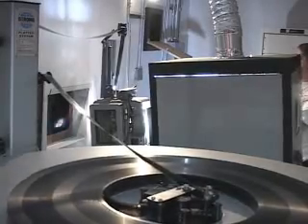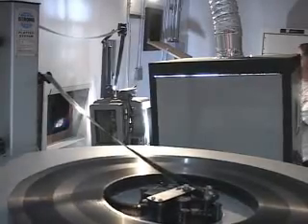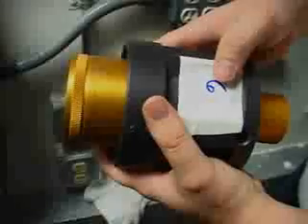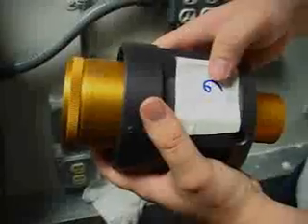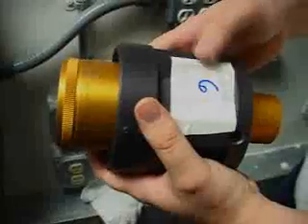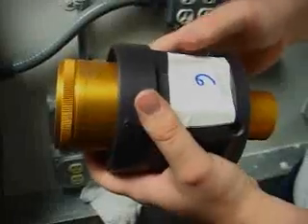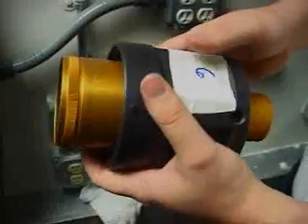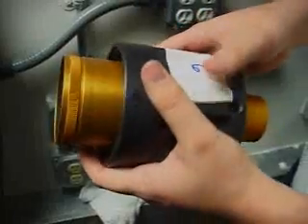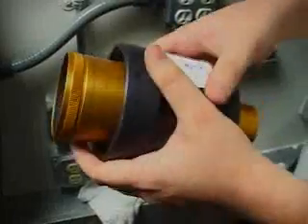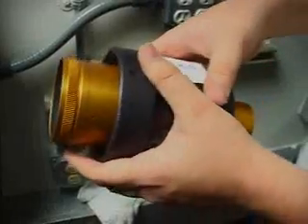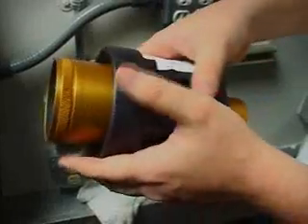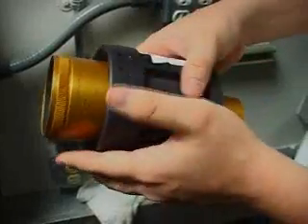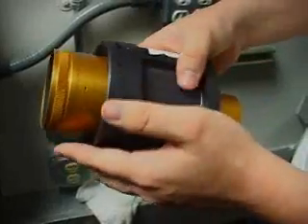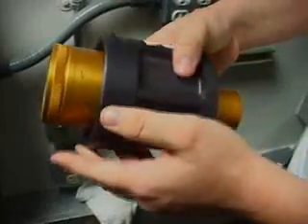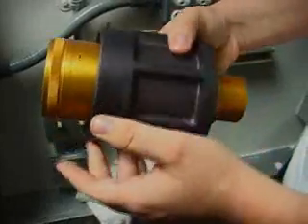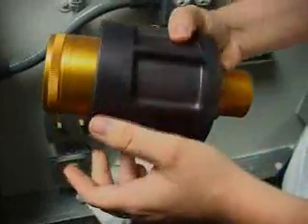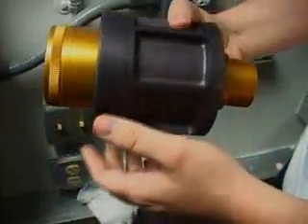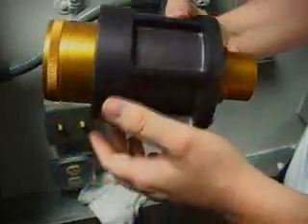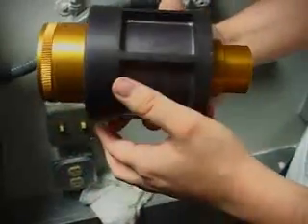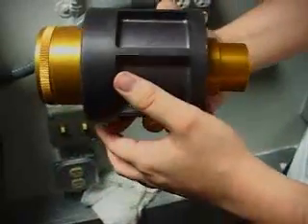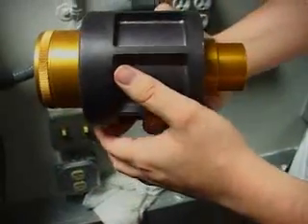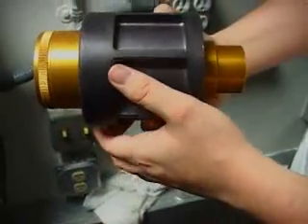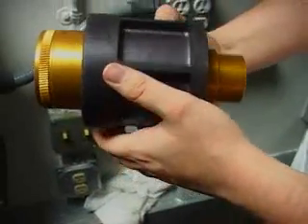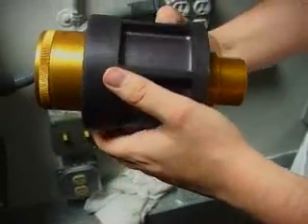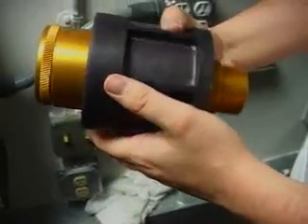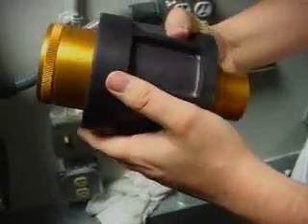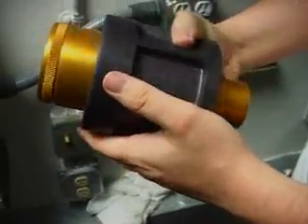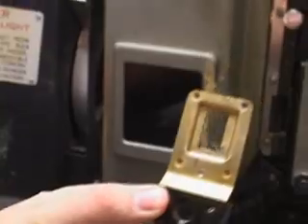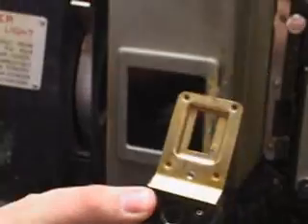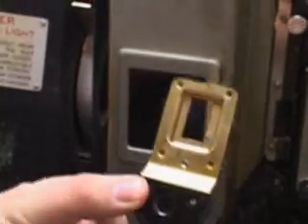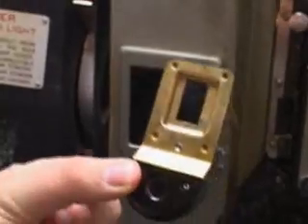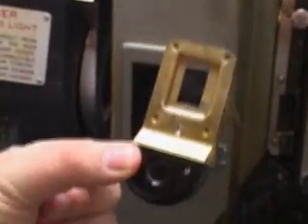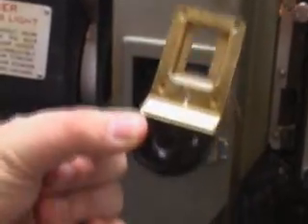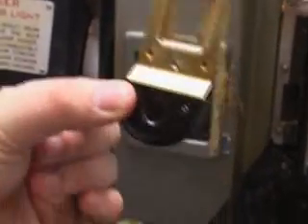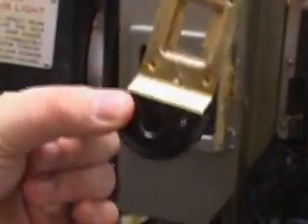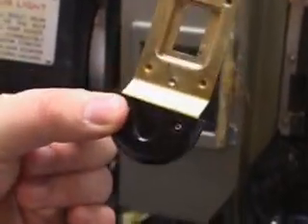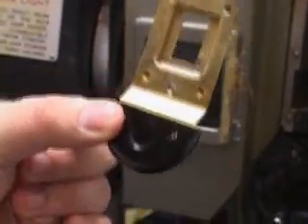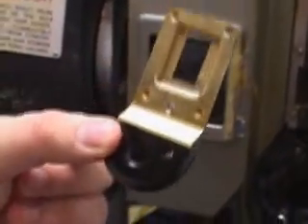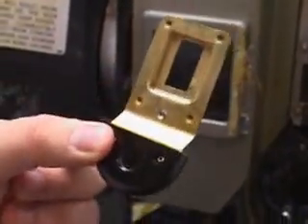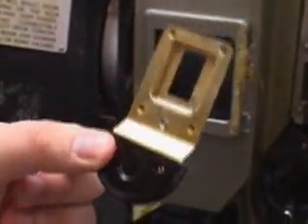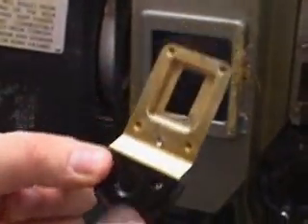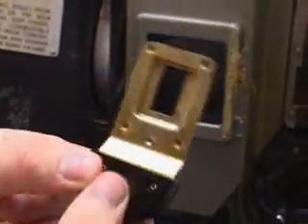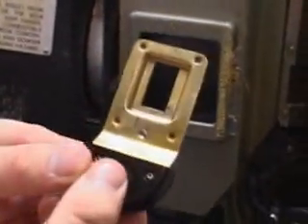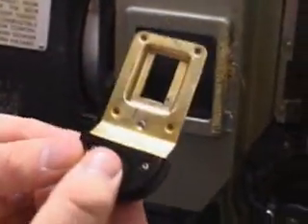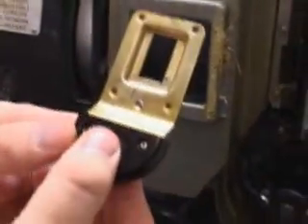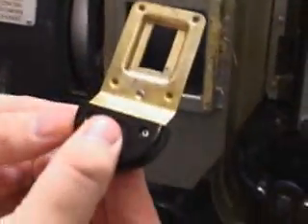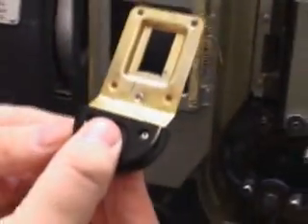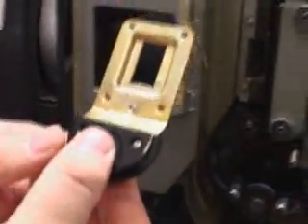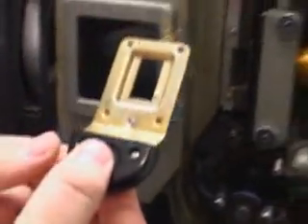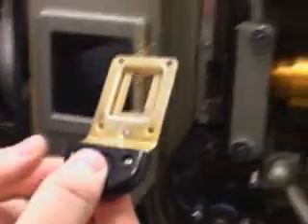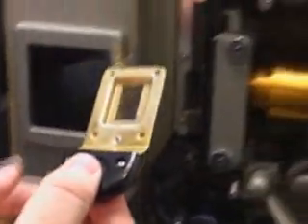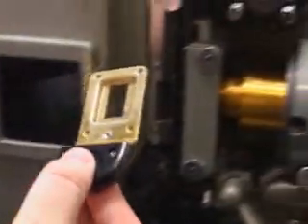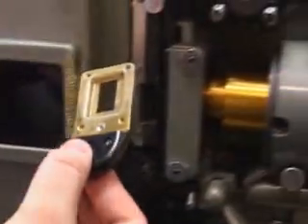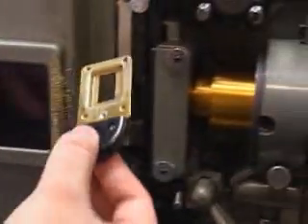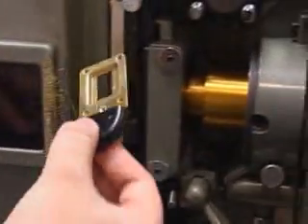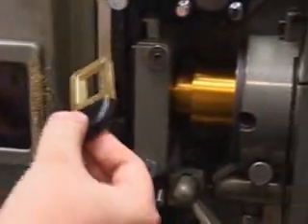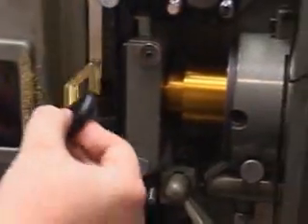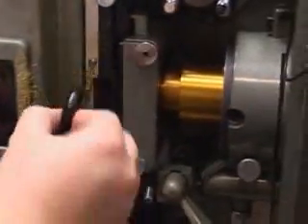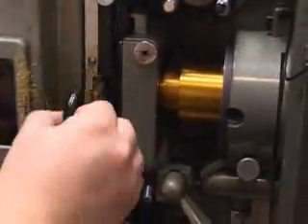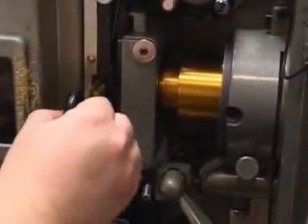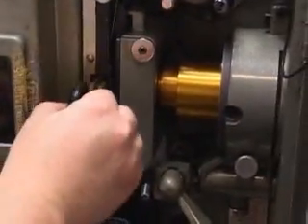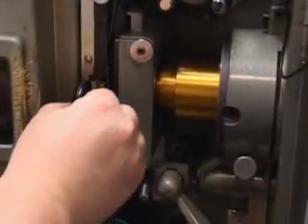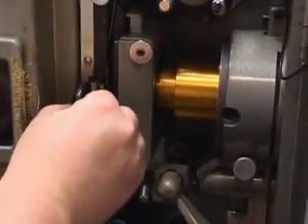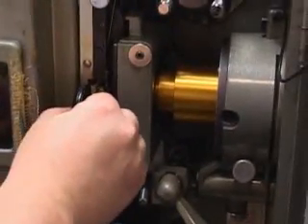Then they mount the lens. The lens and the aperture plate together determine the shape and size of the image on the screen.